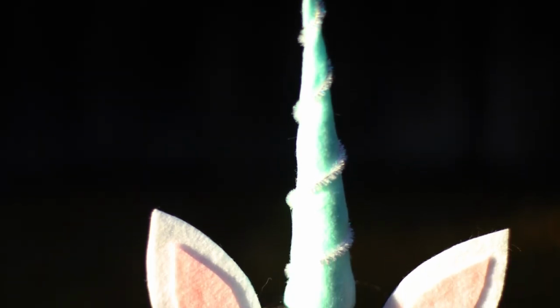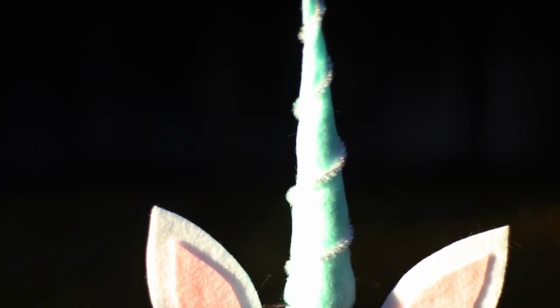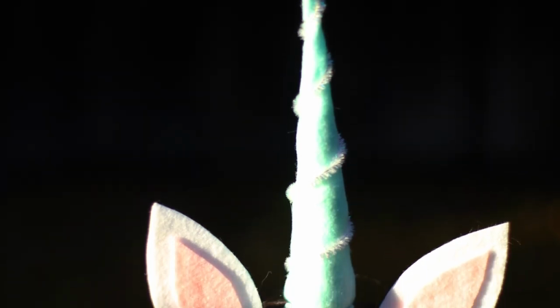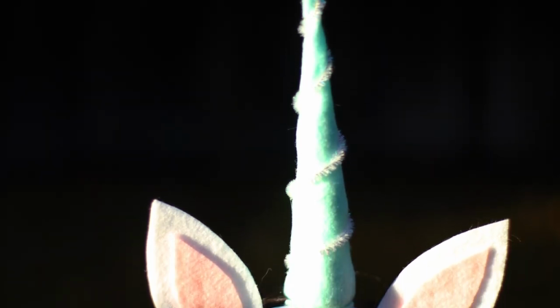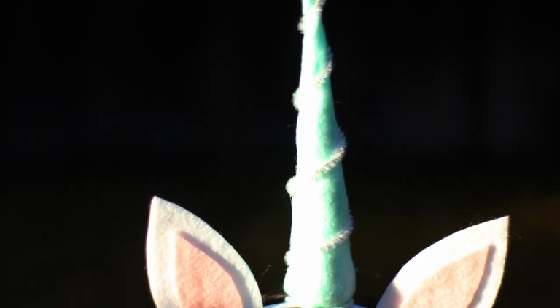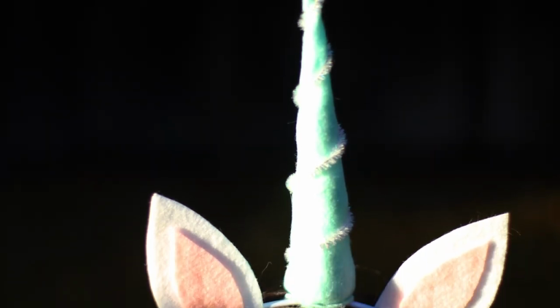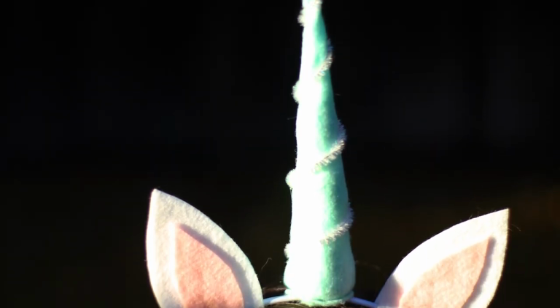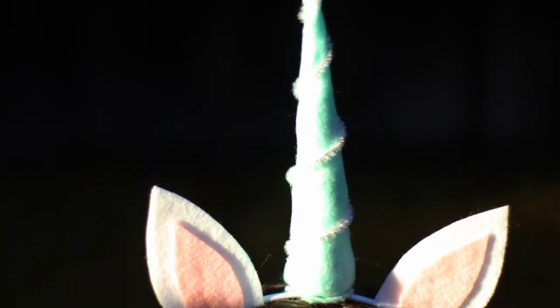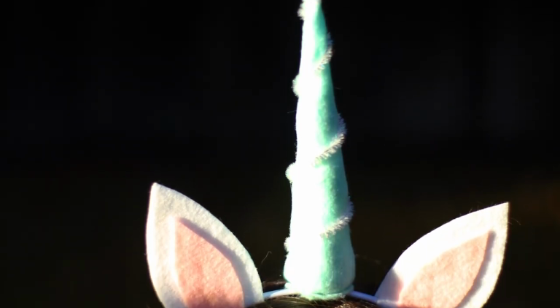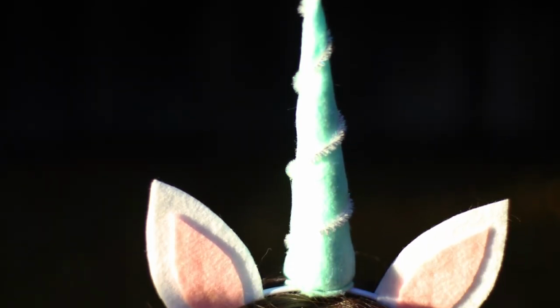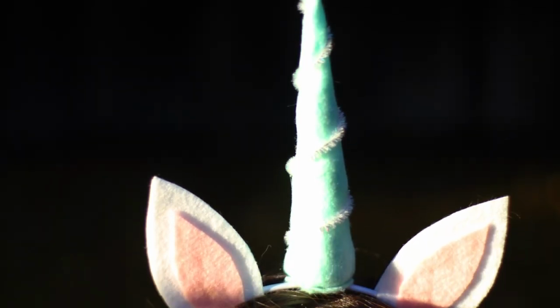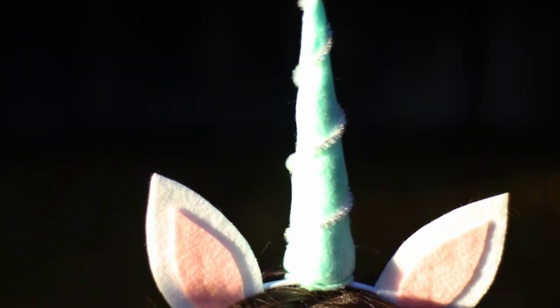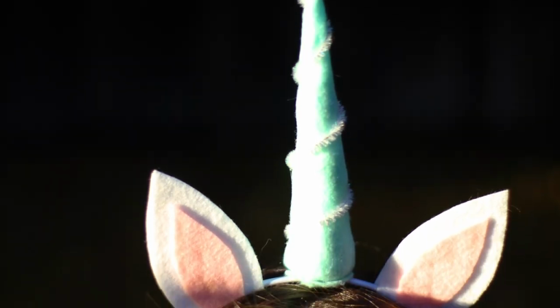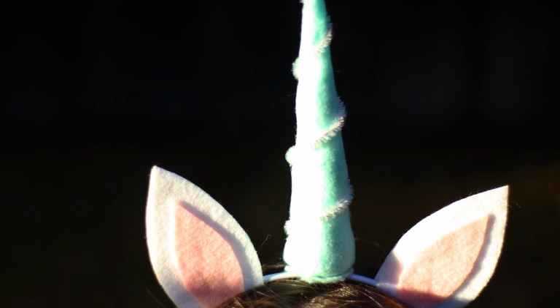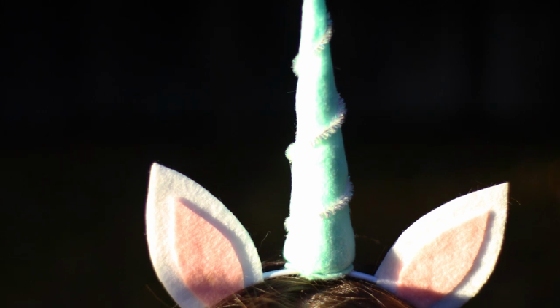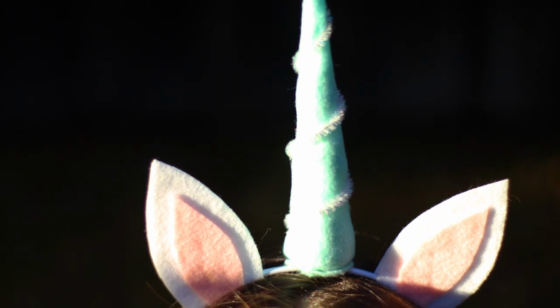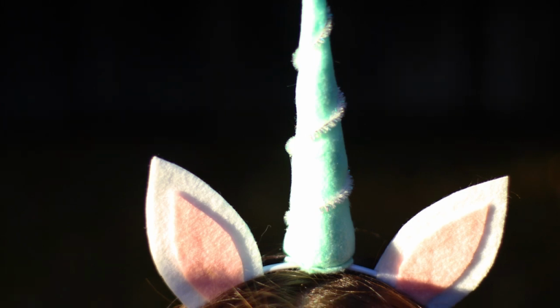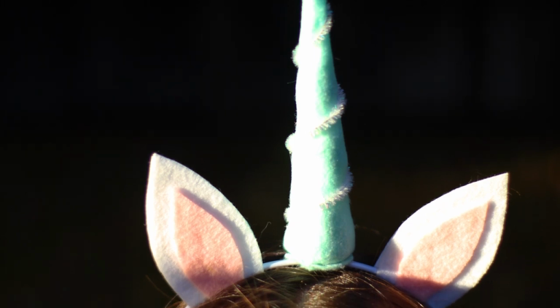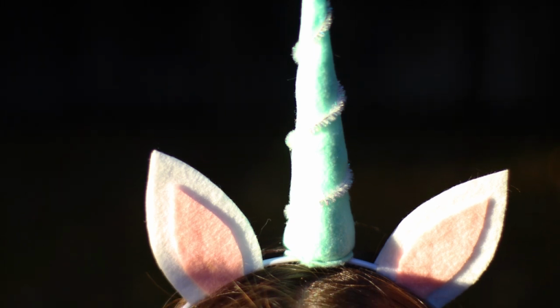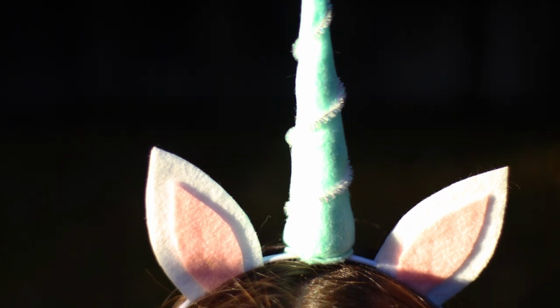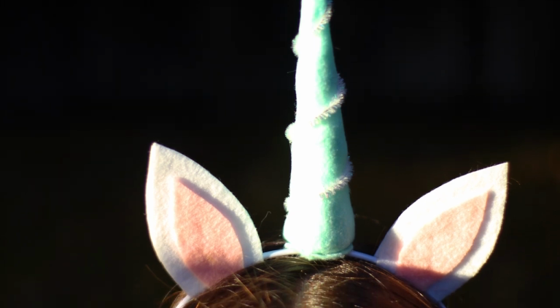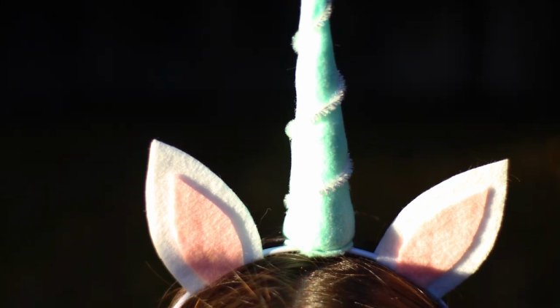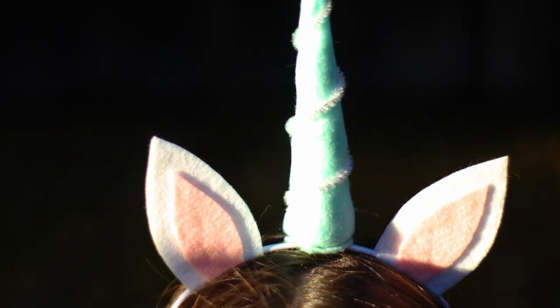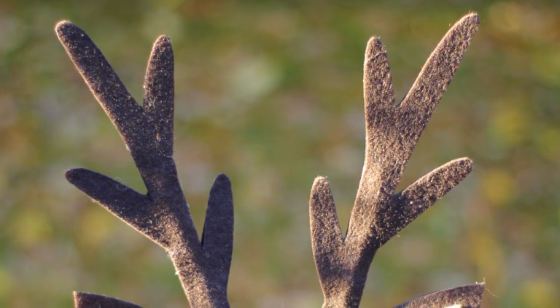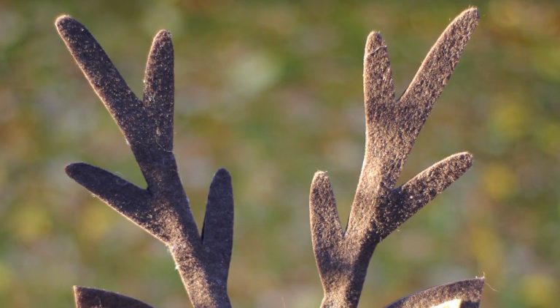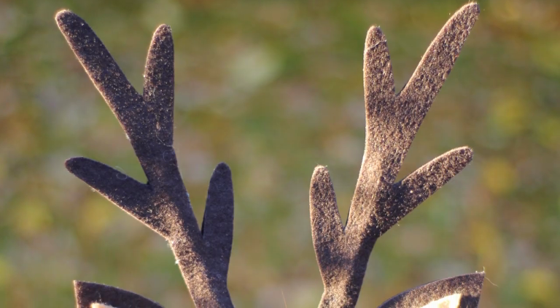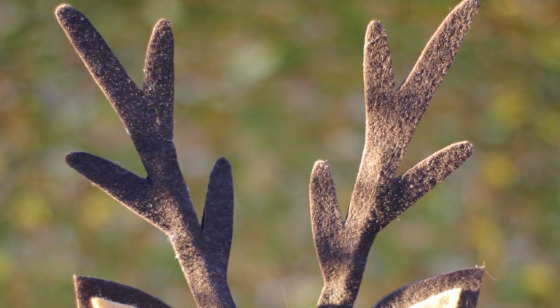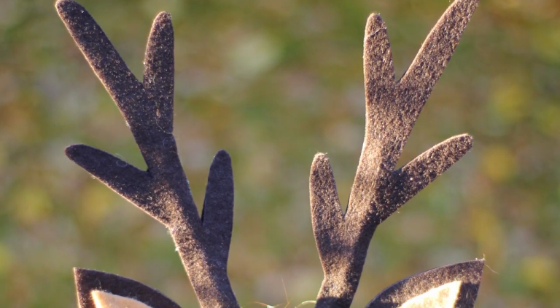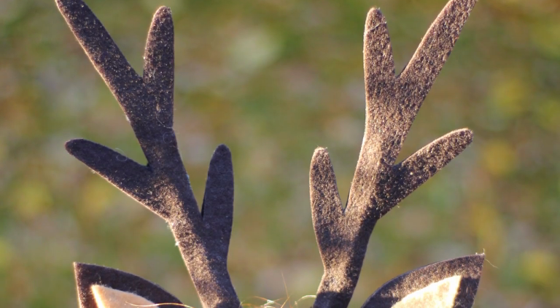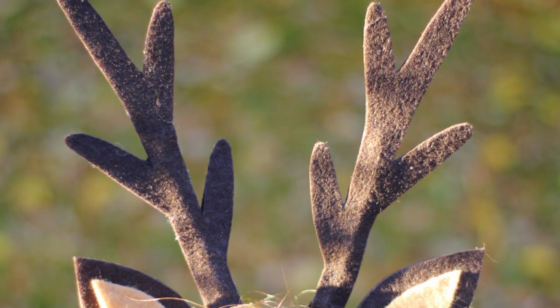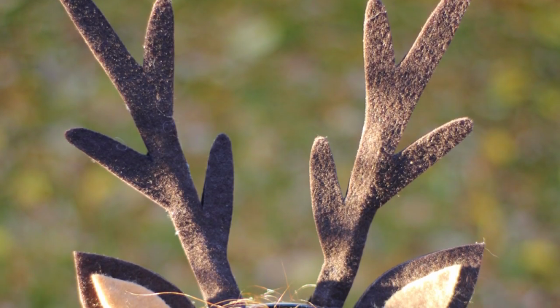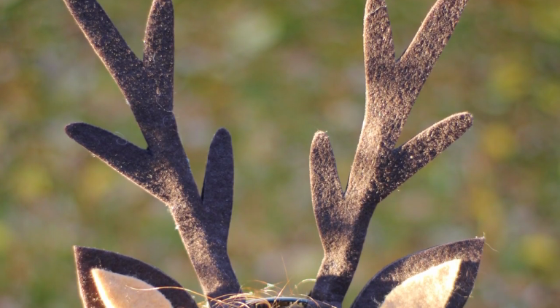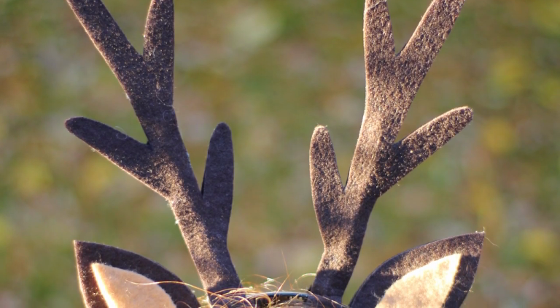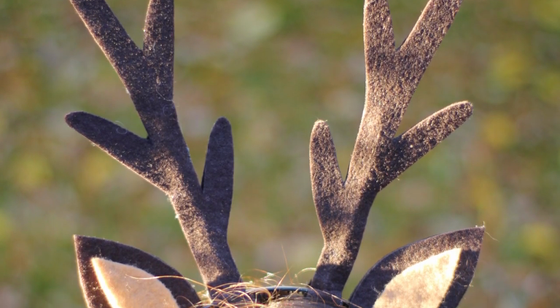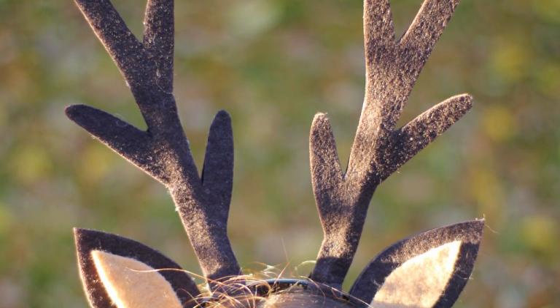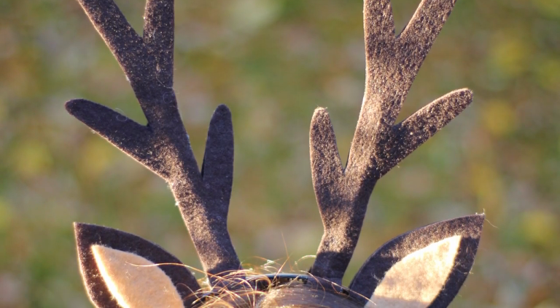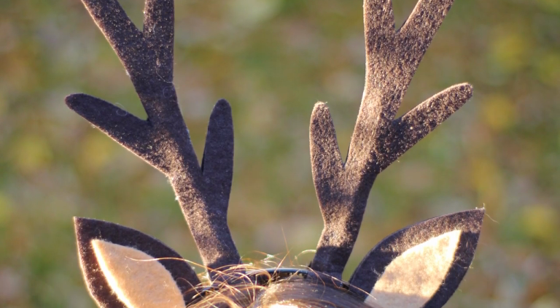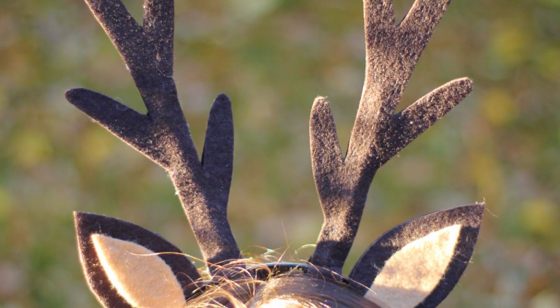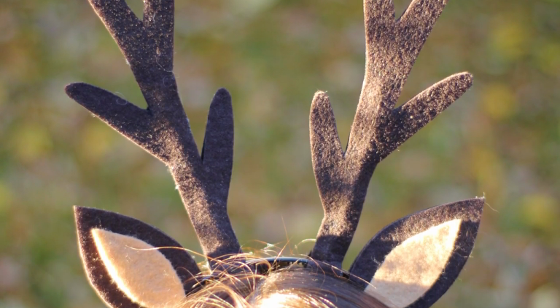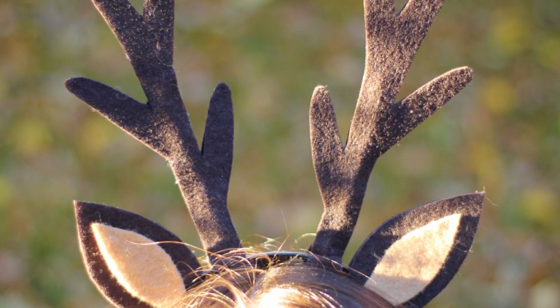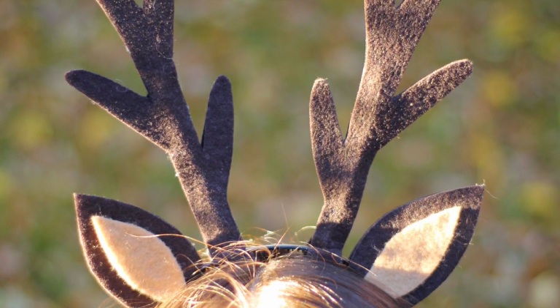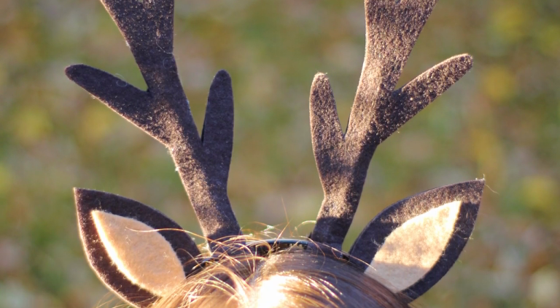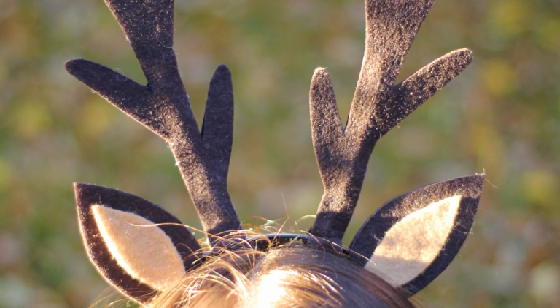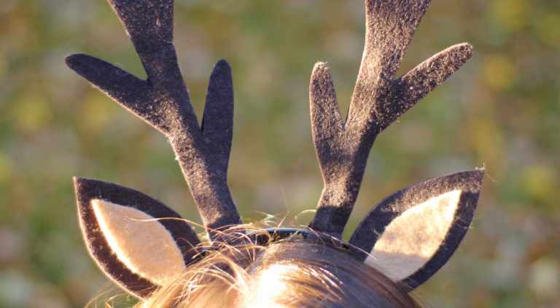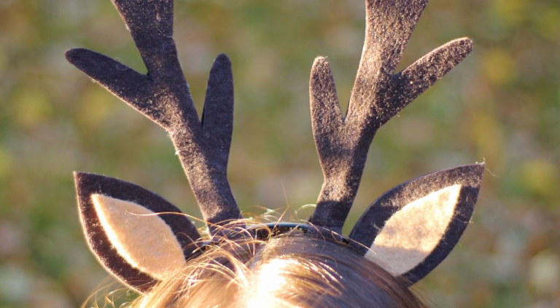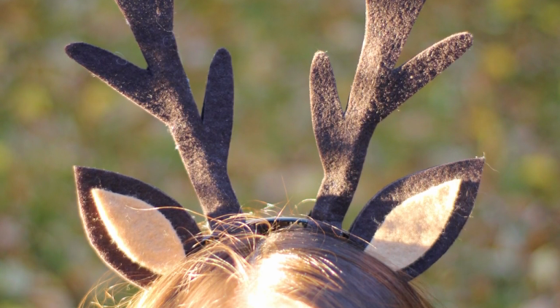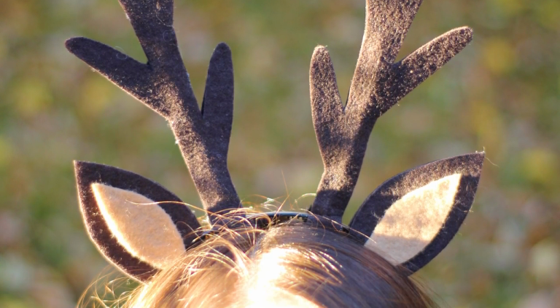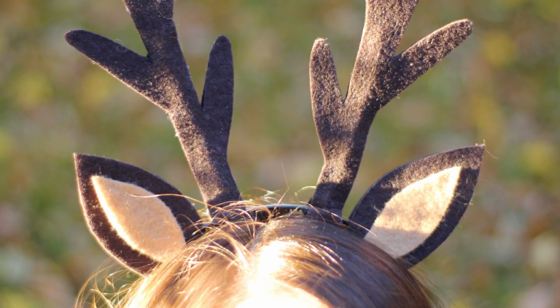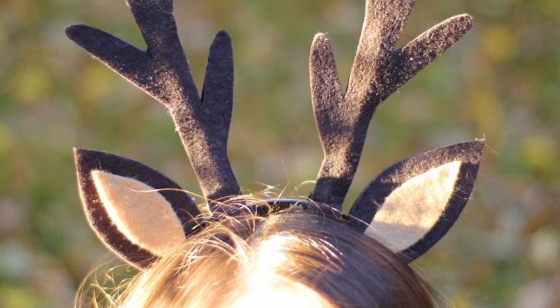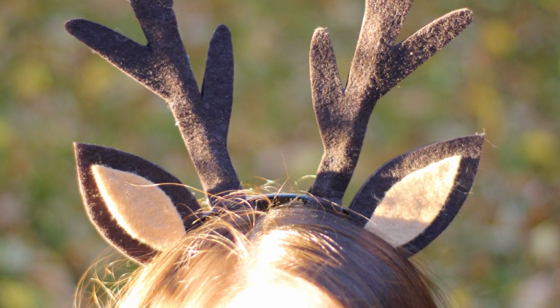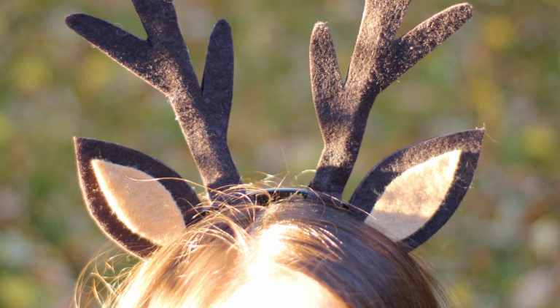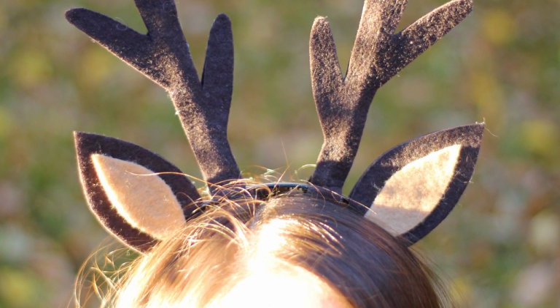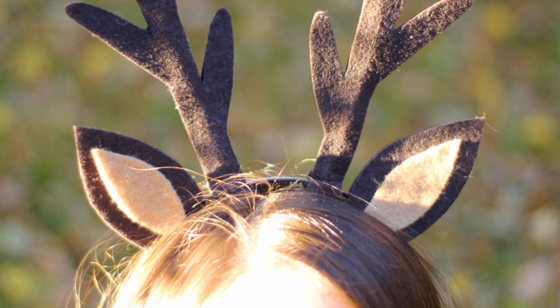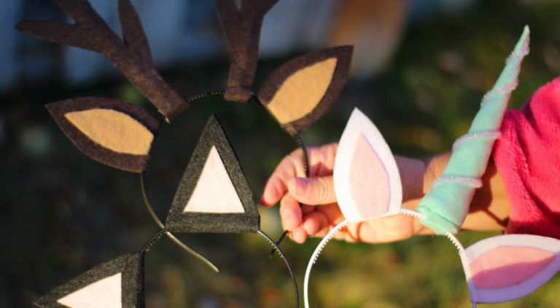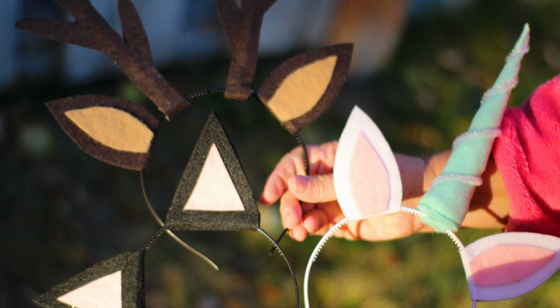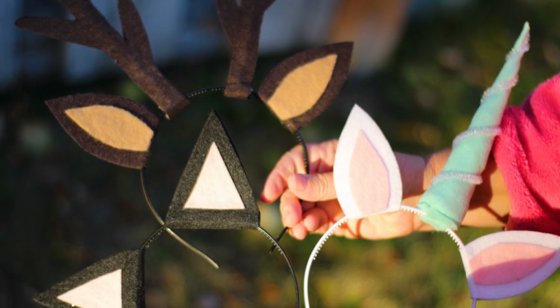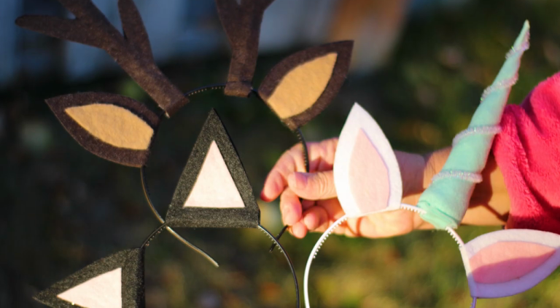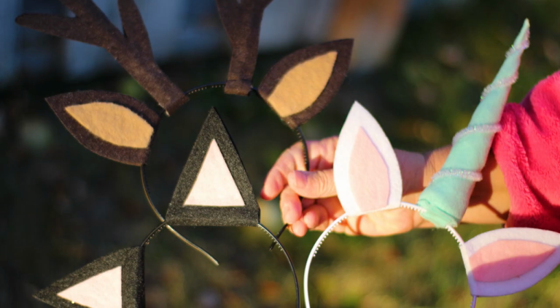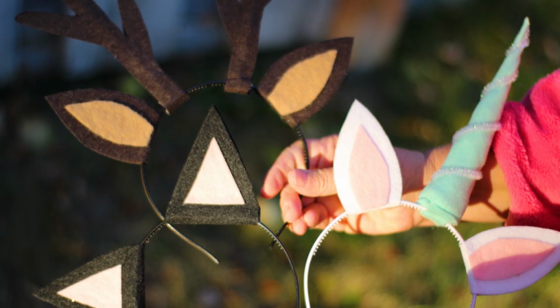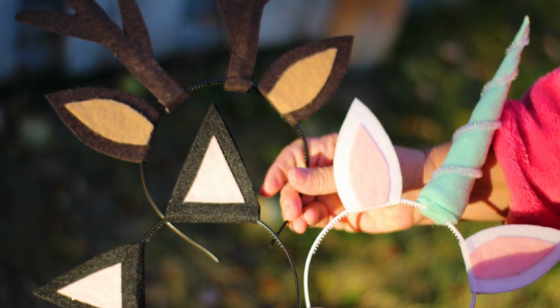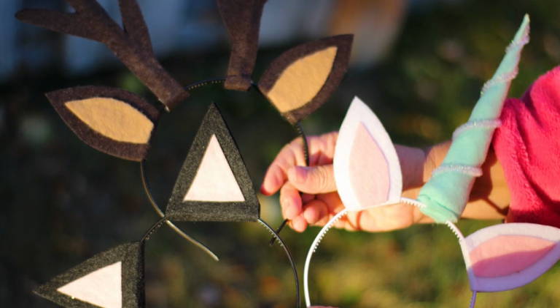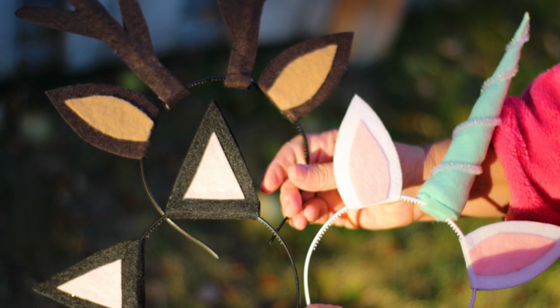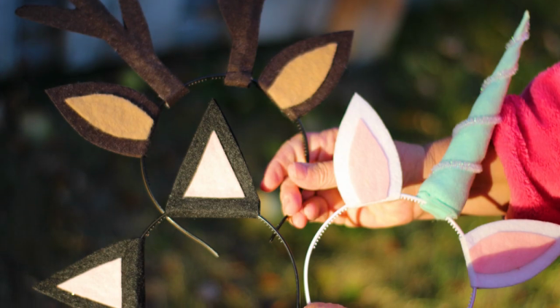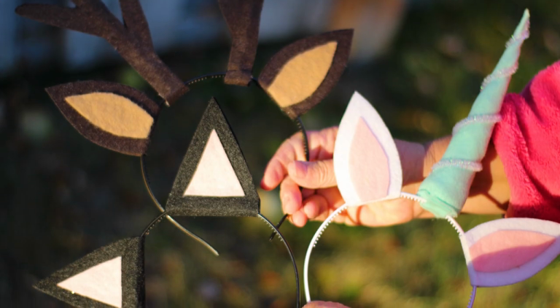Hi everyone! This week we're creating these three cute animal headbands: a cat, a unicorn, and a deer.